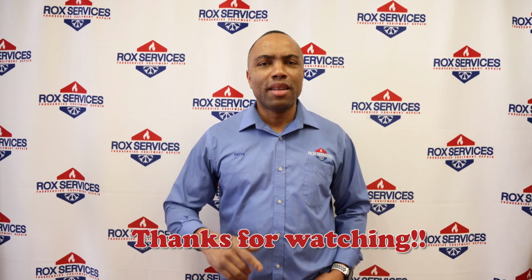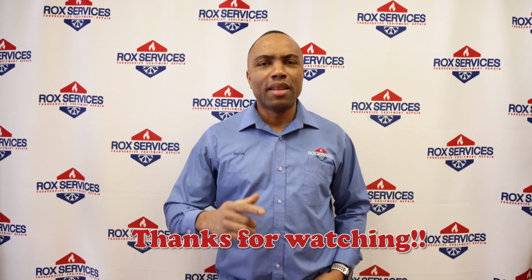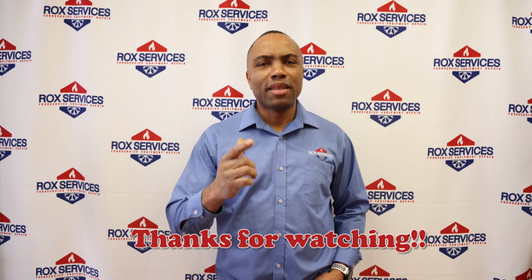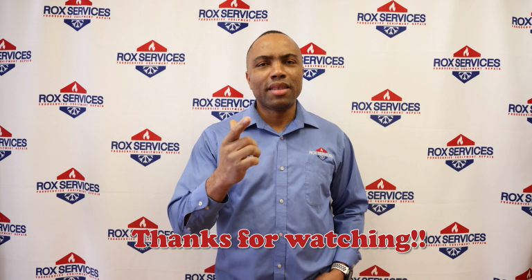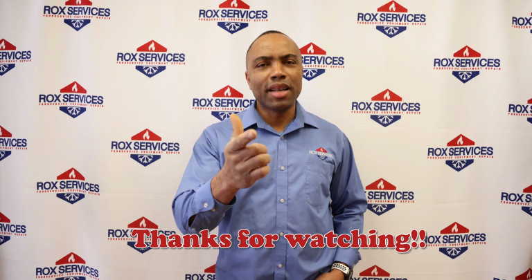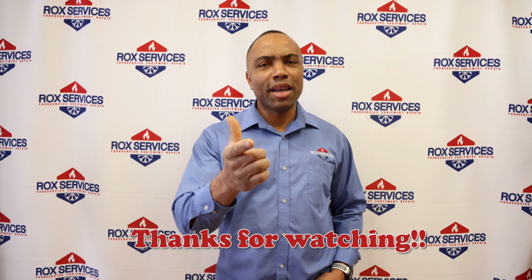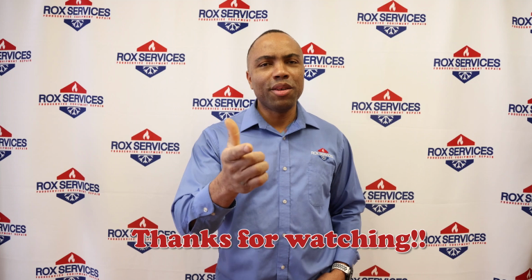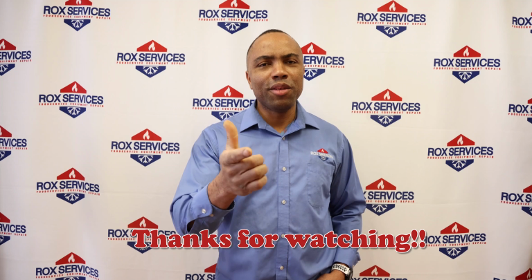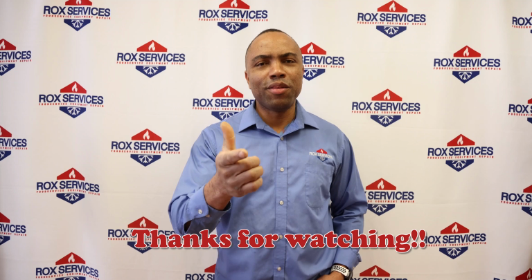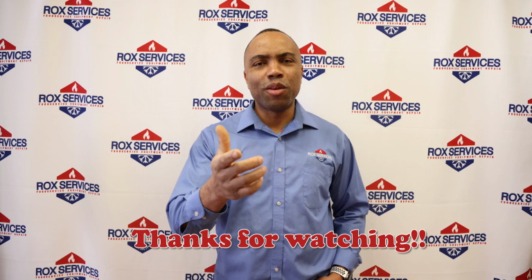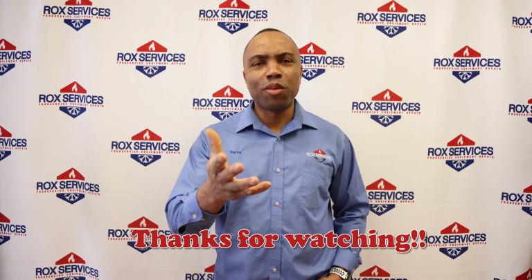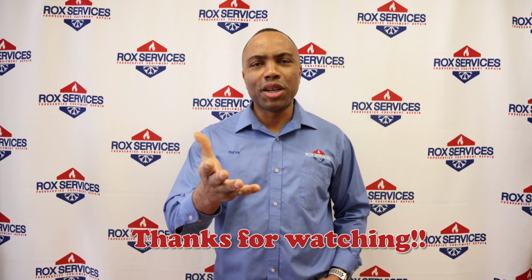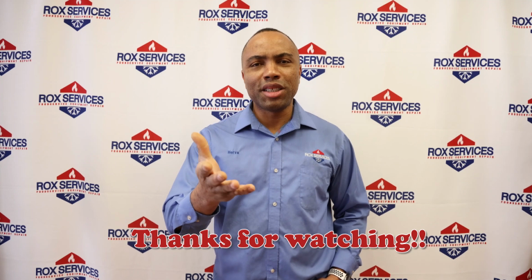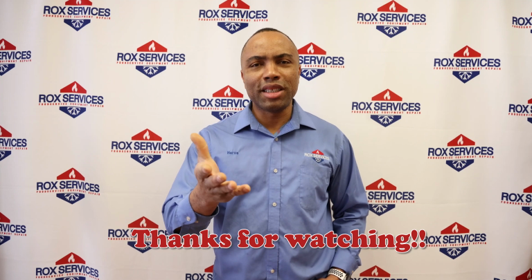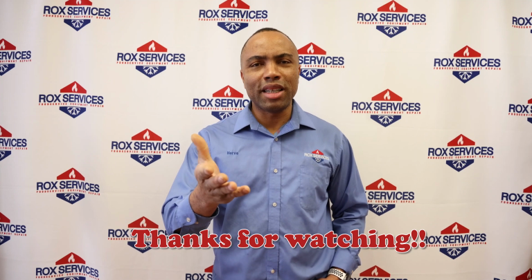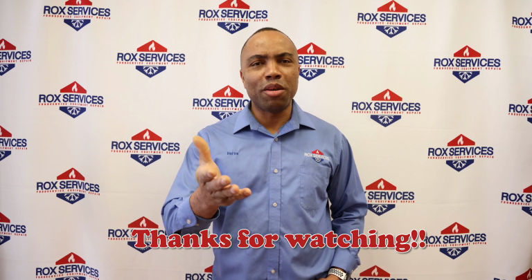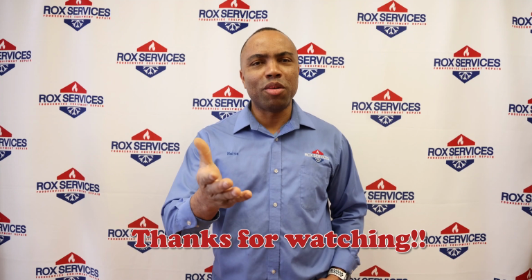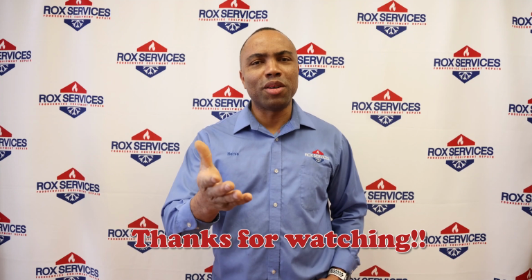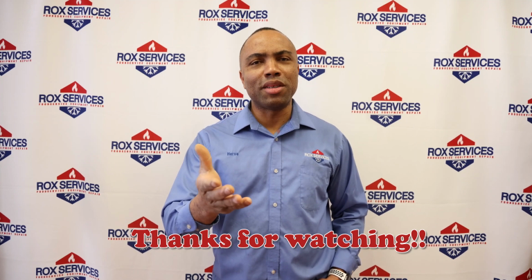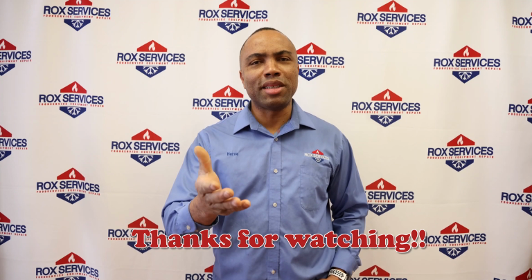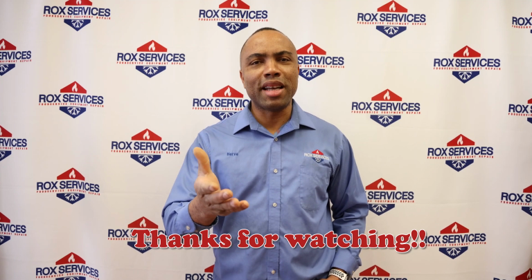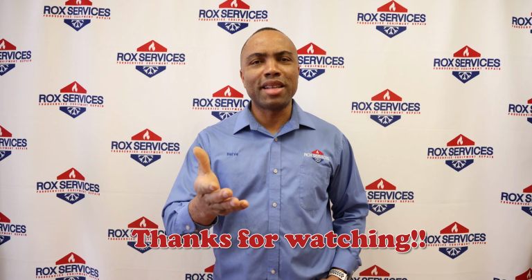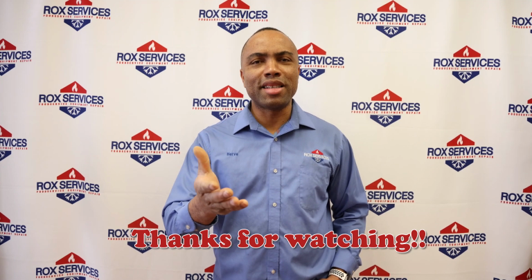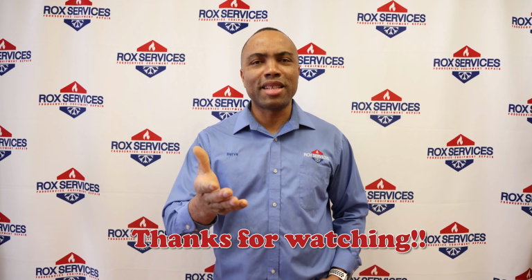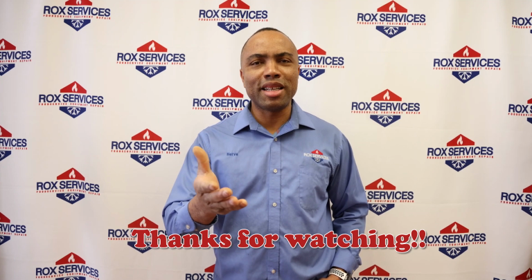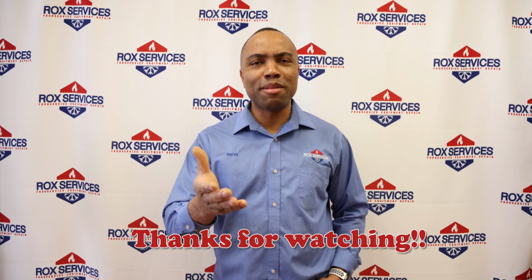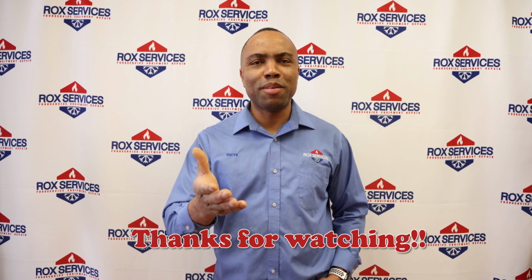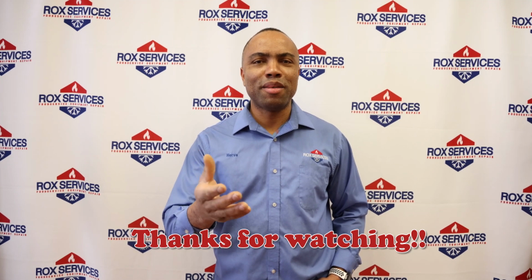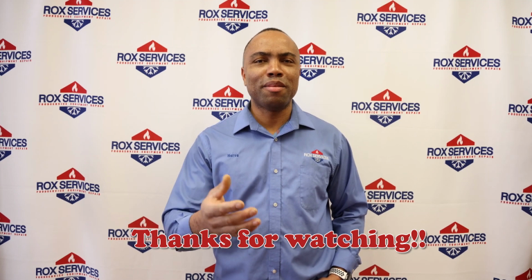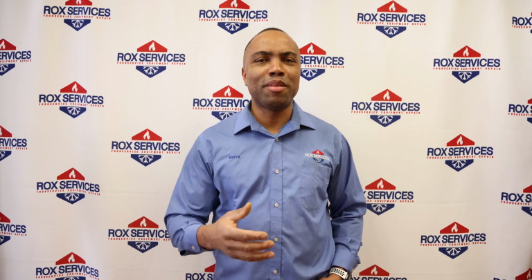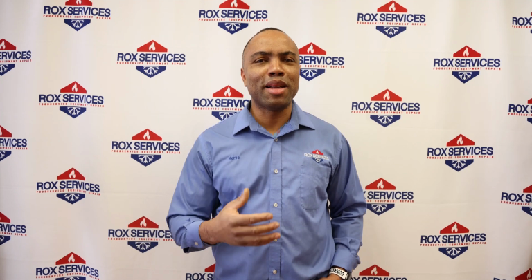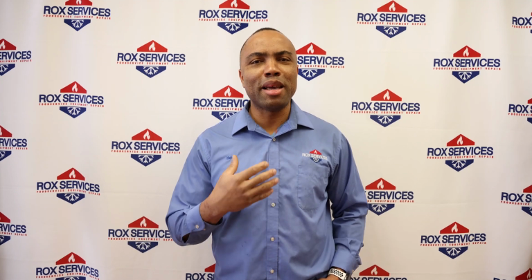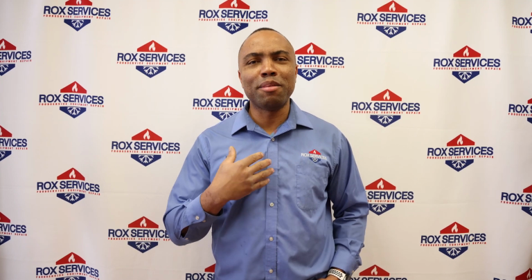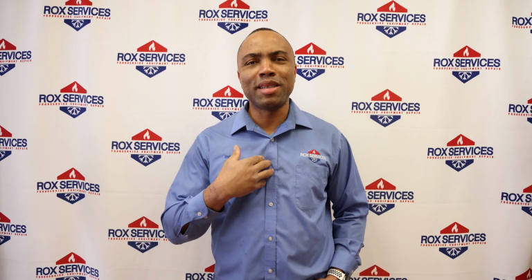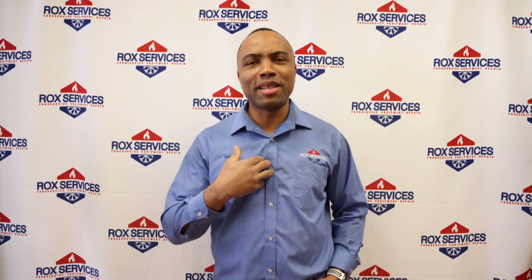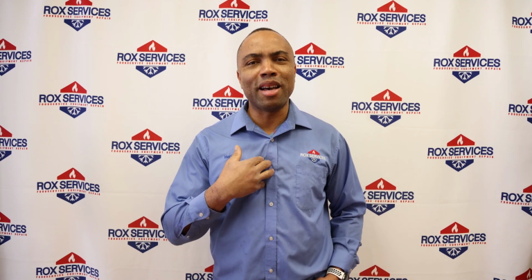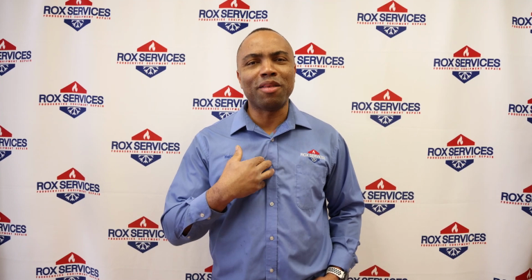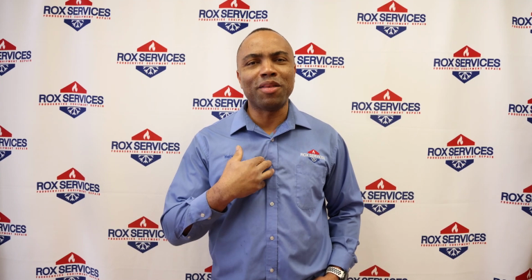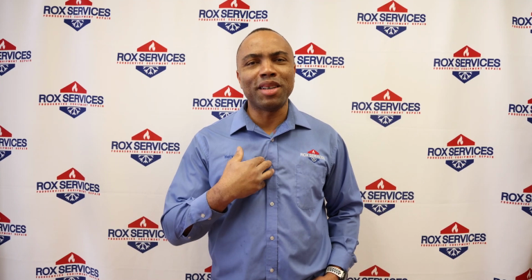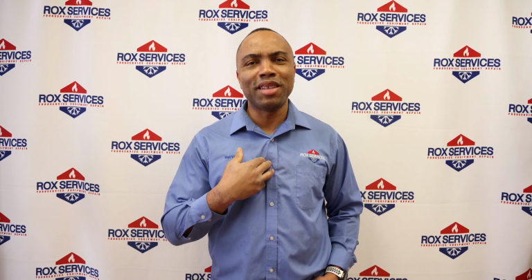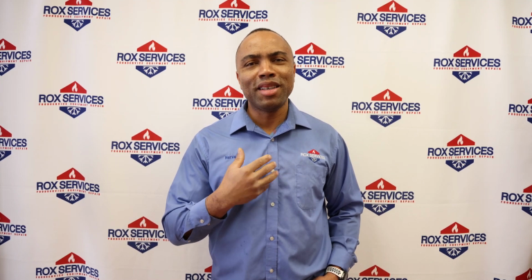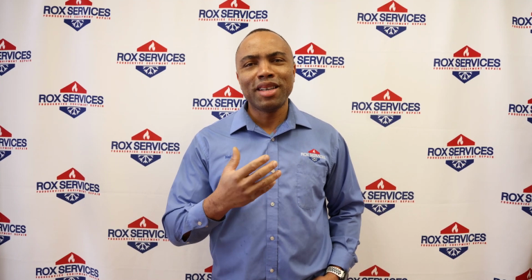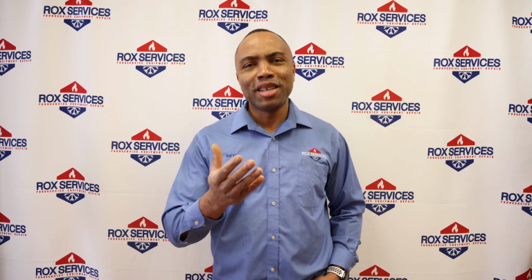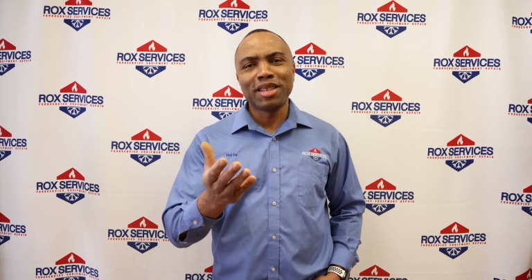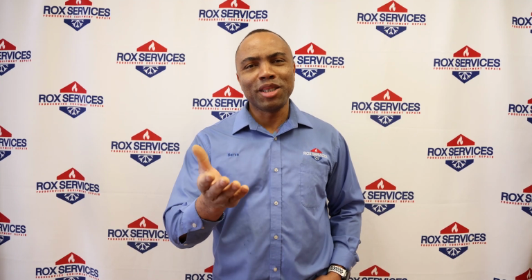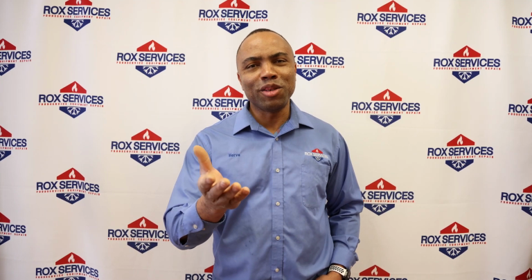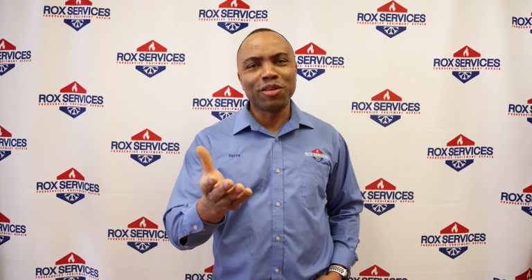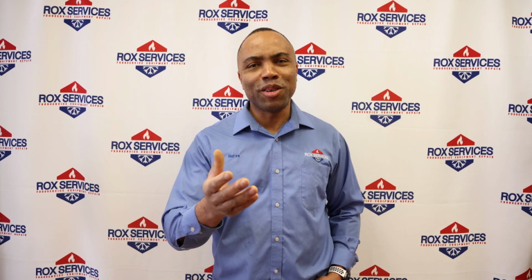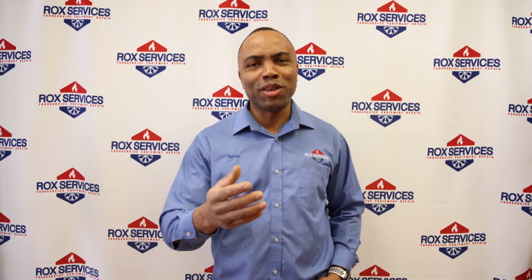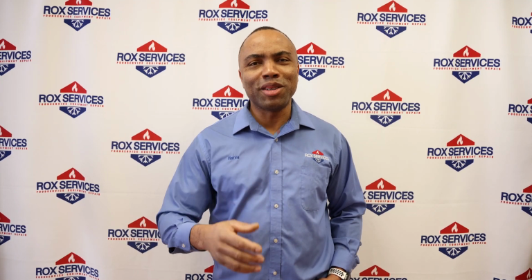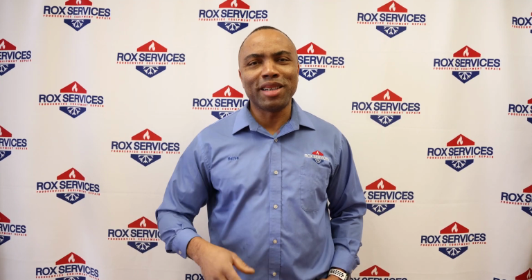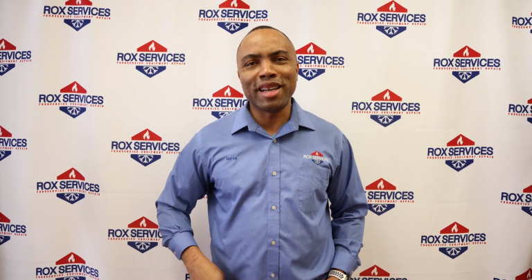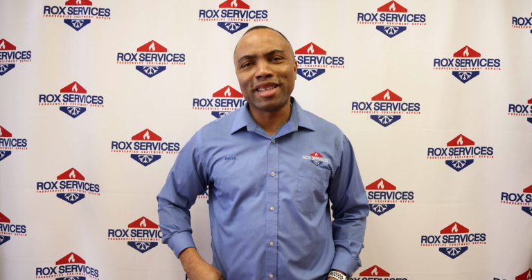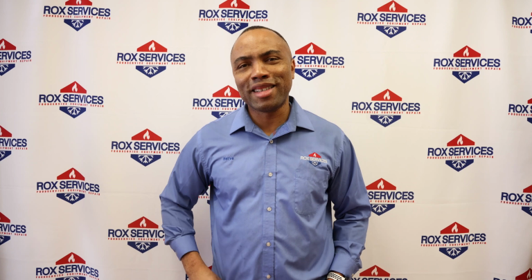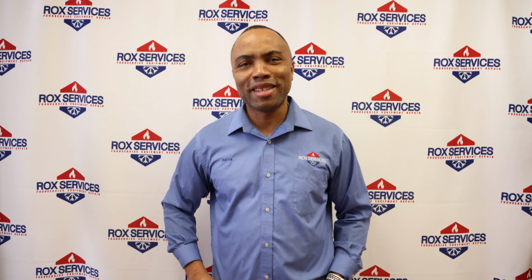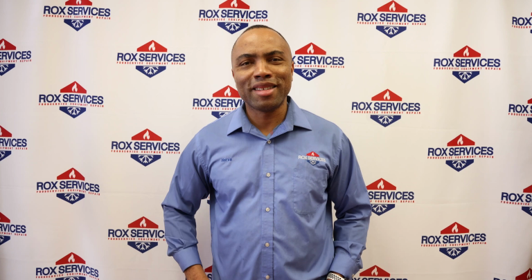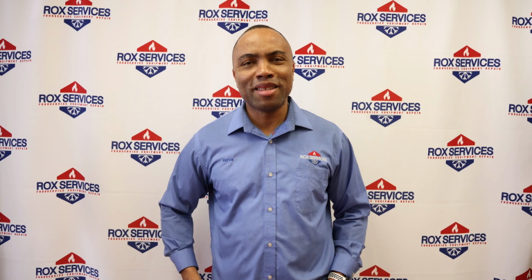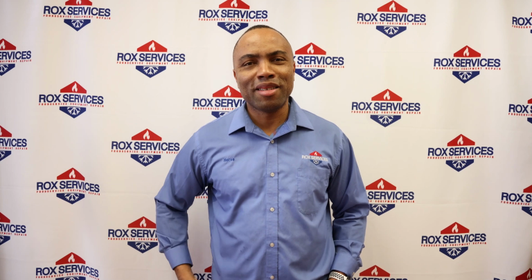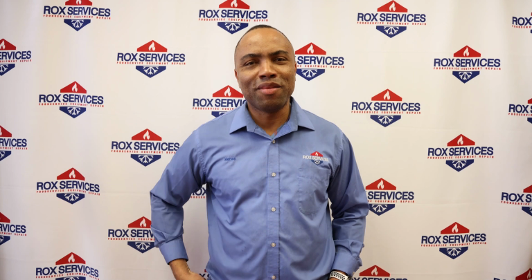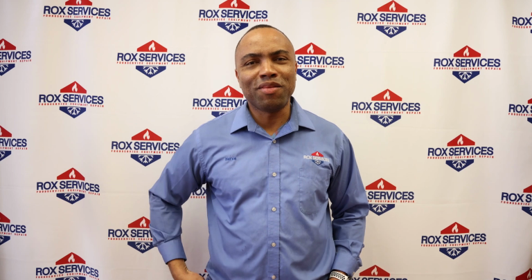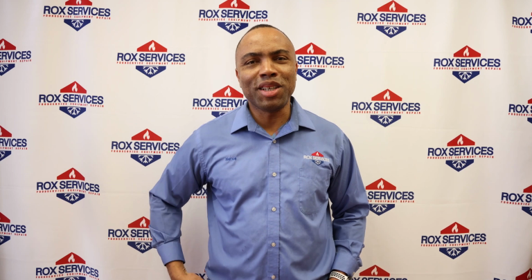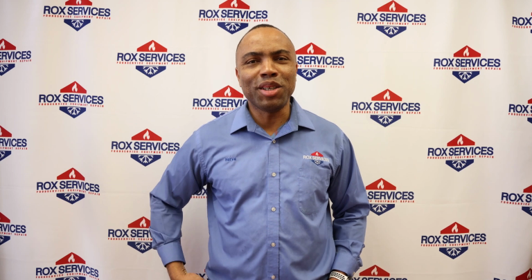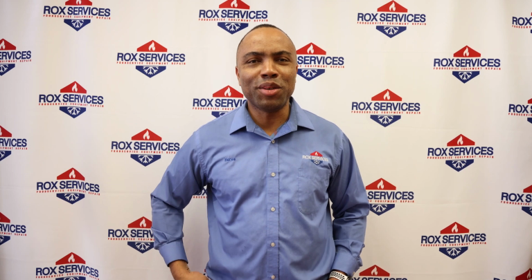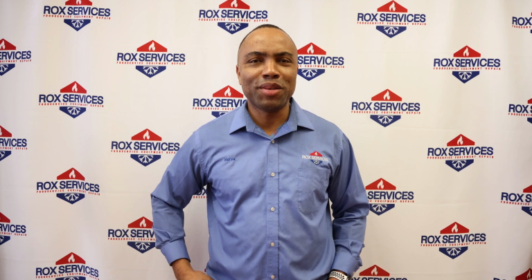Thank you for watching our tech tip. My name is Hervé. See you in the next video.